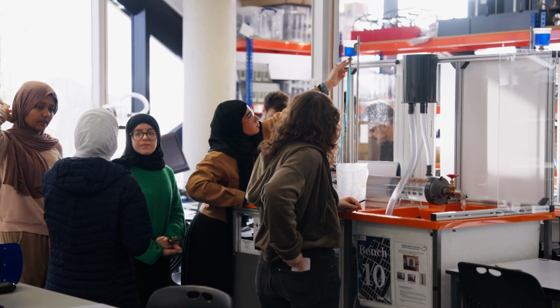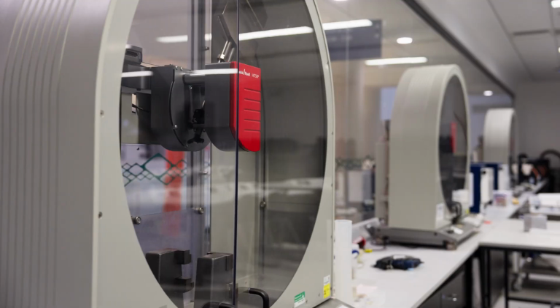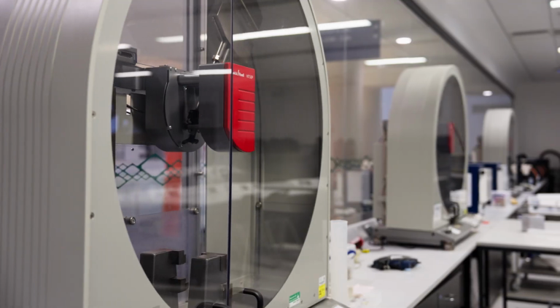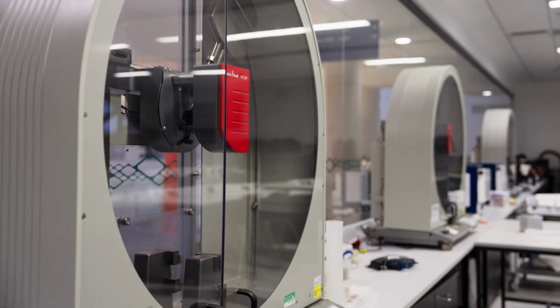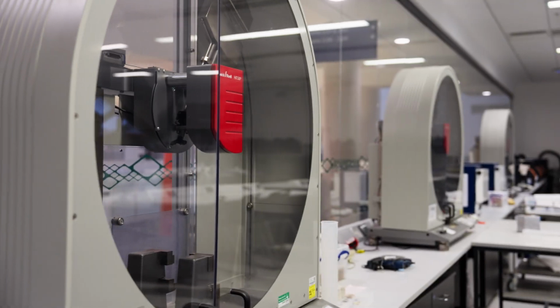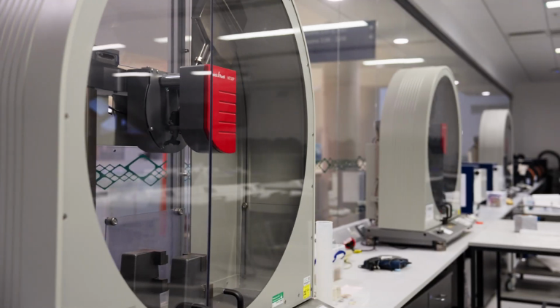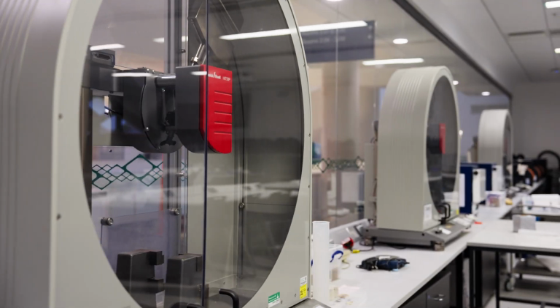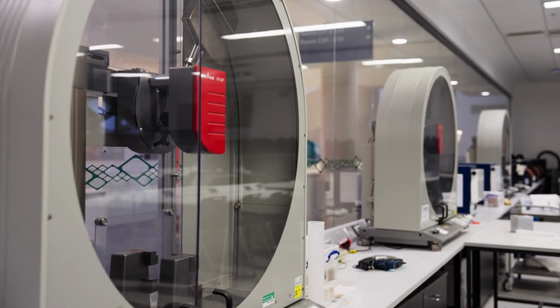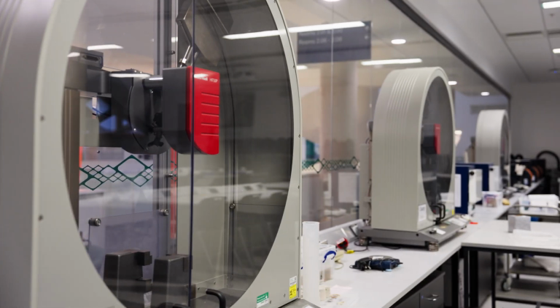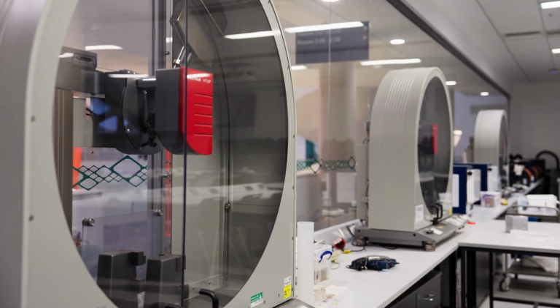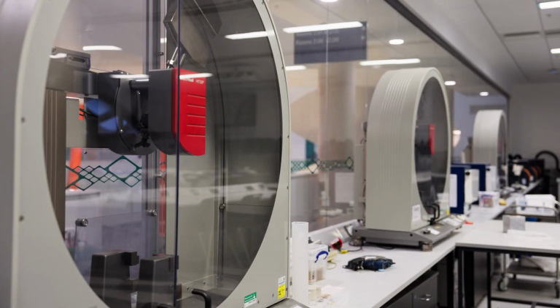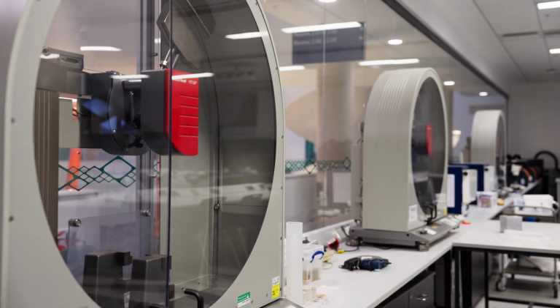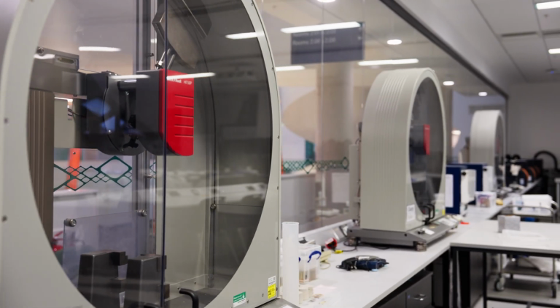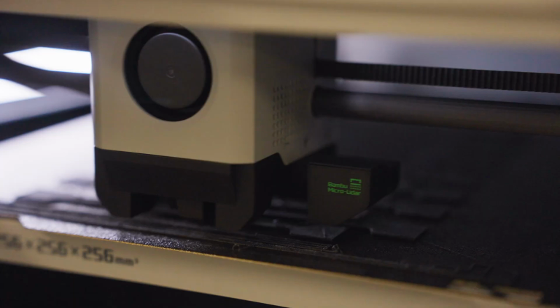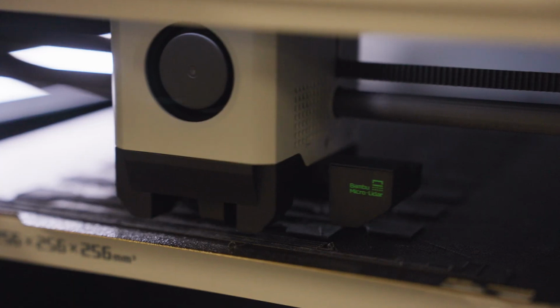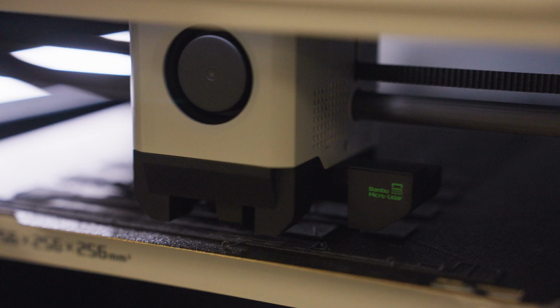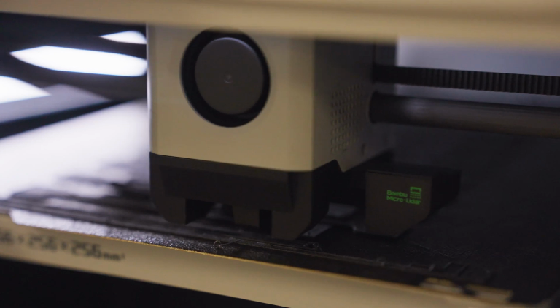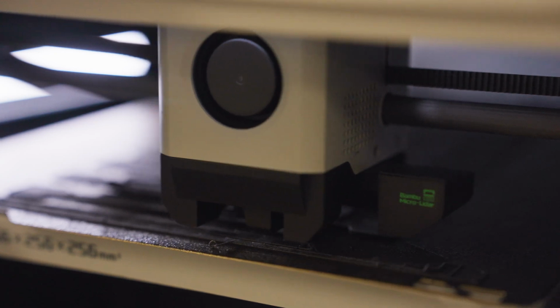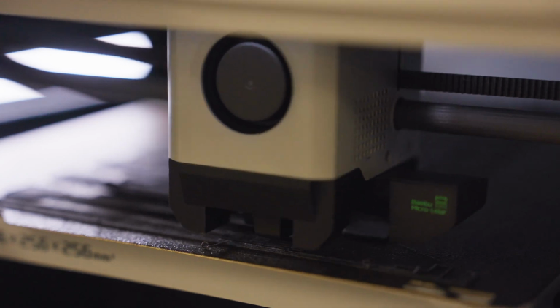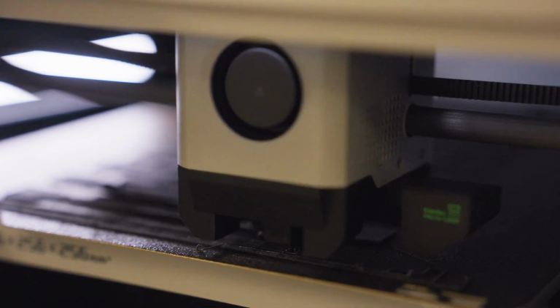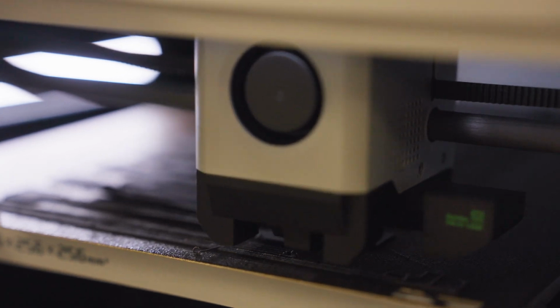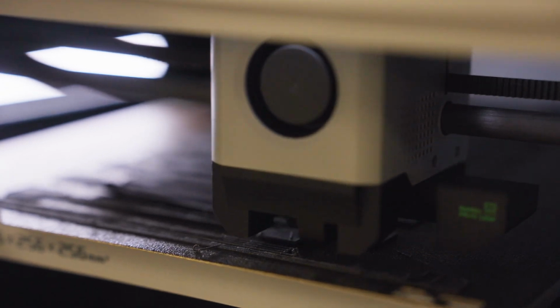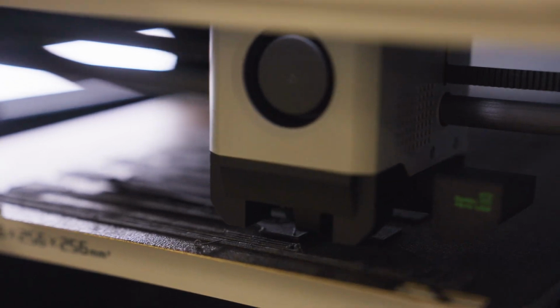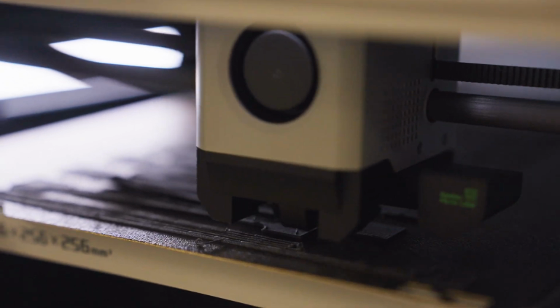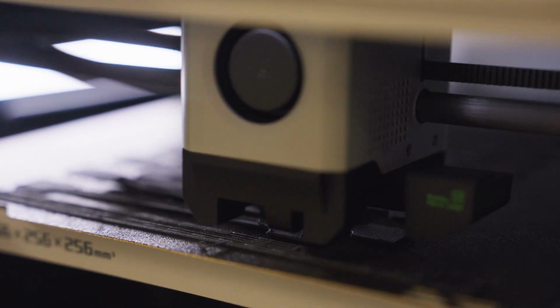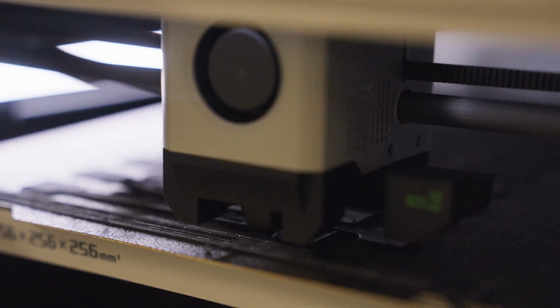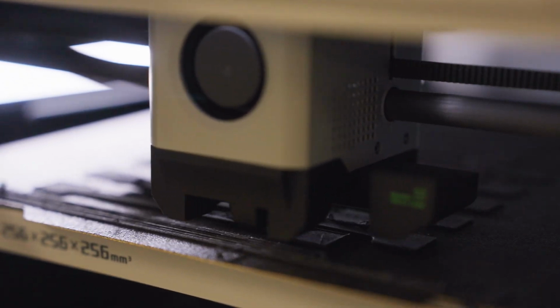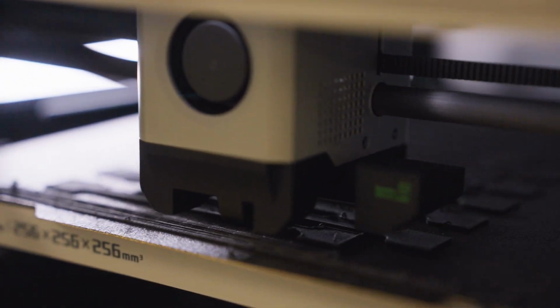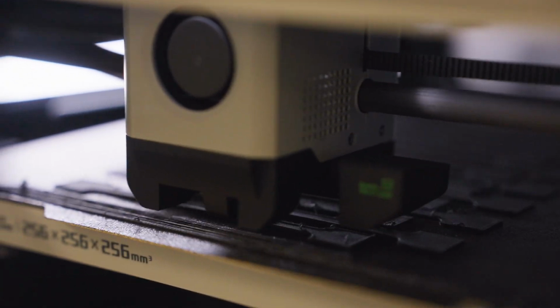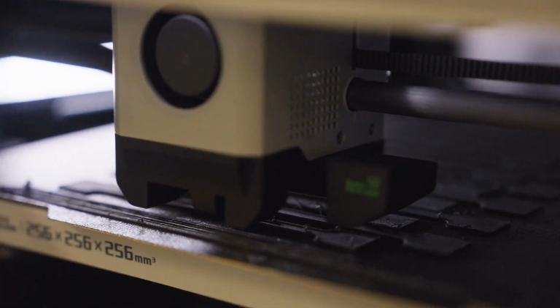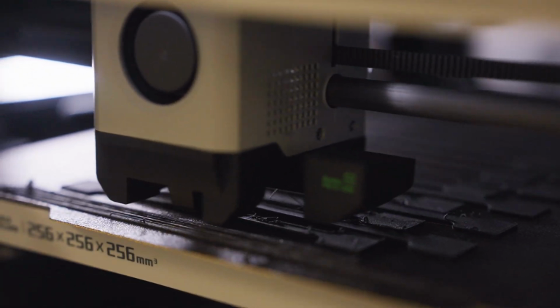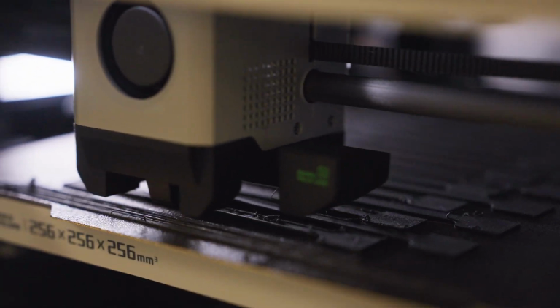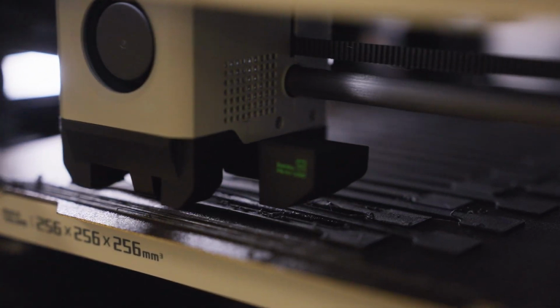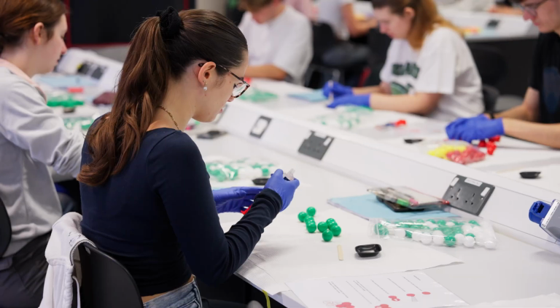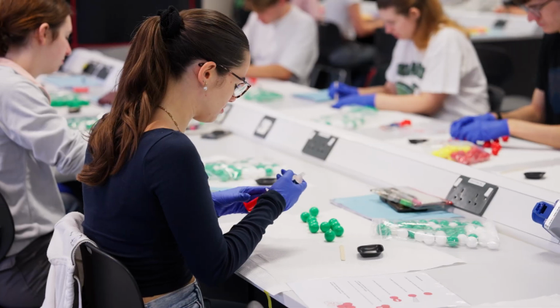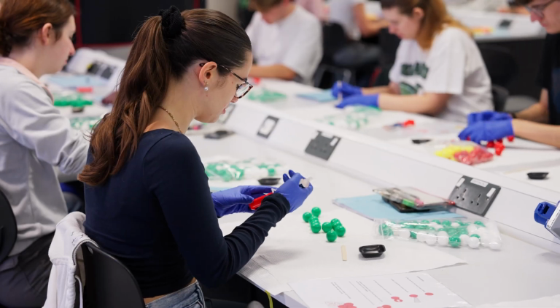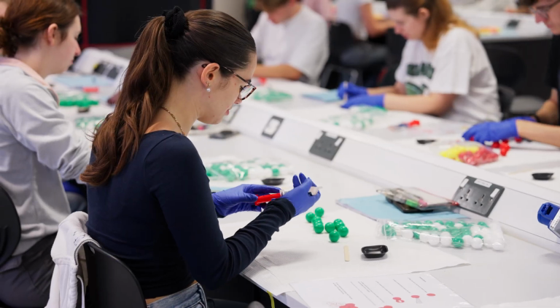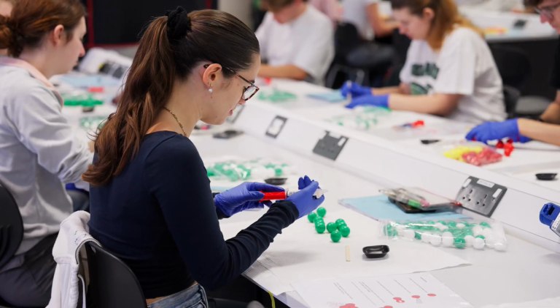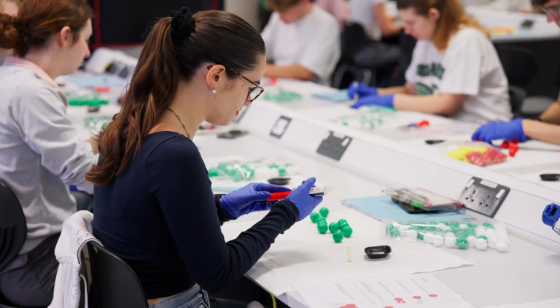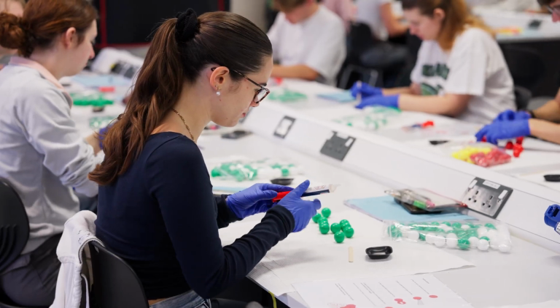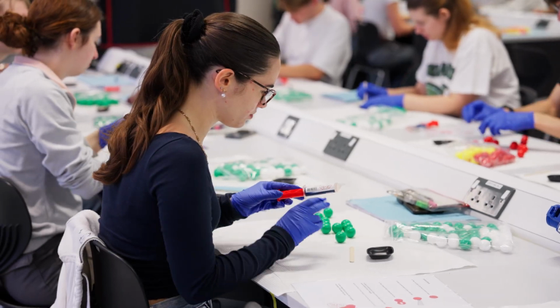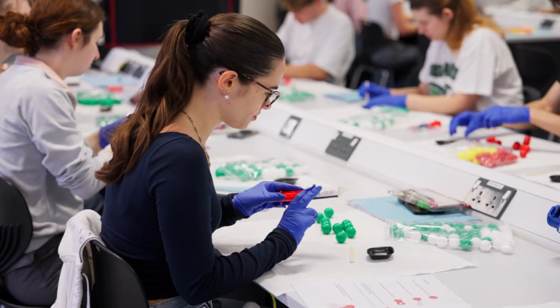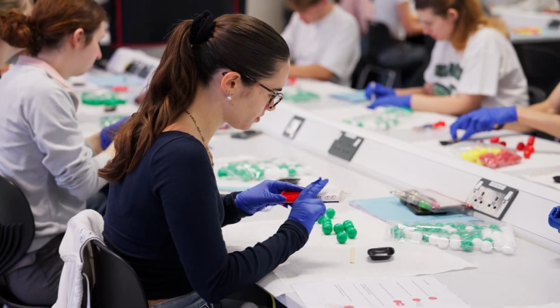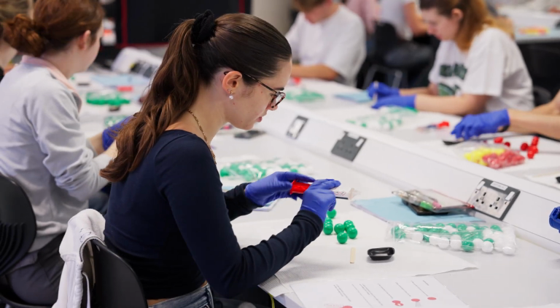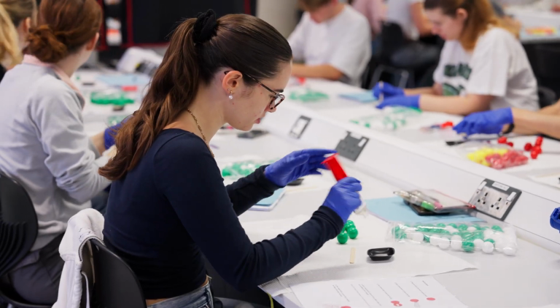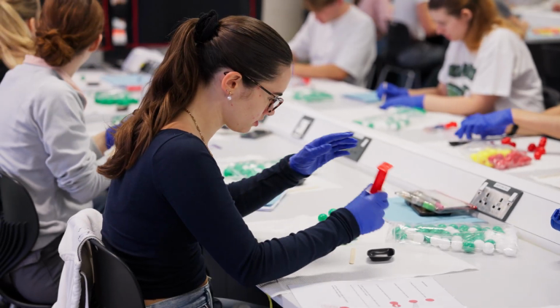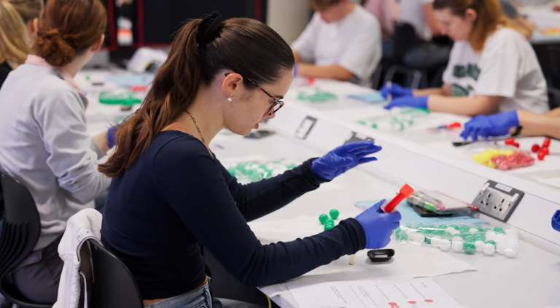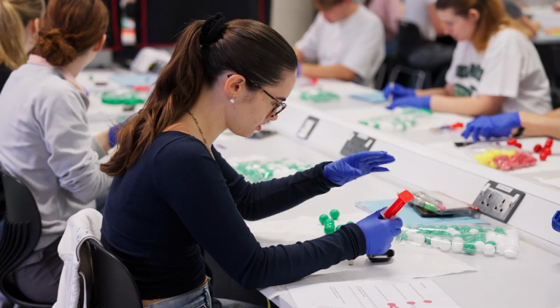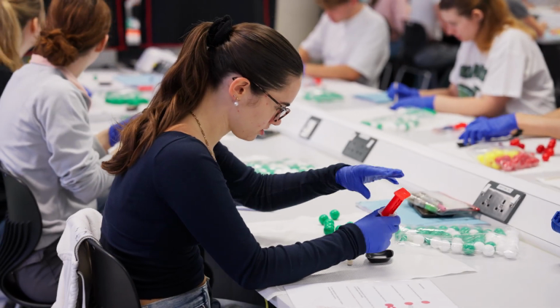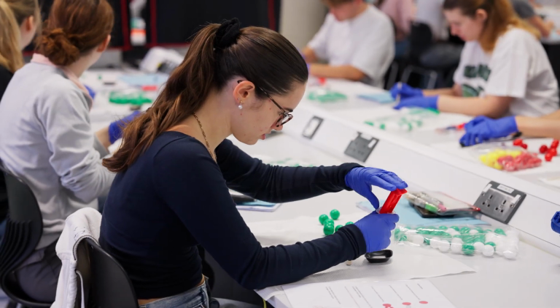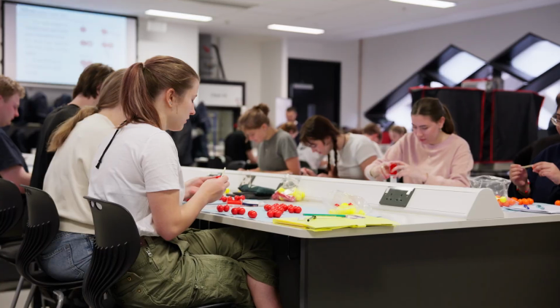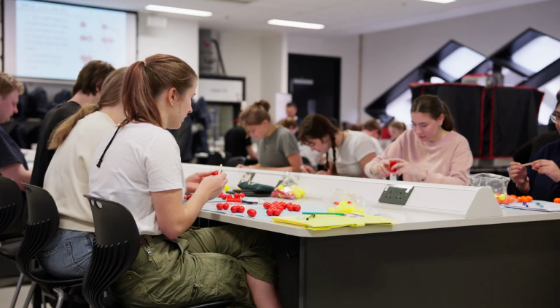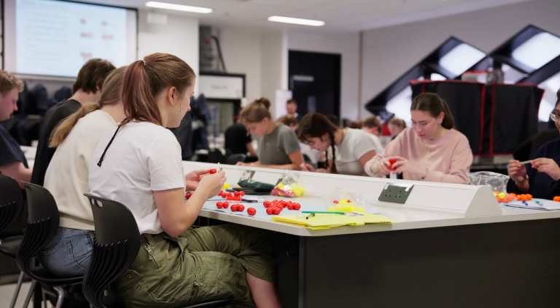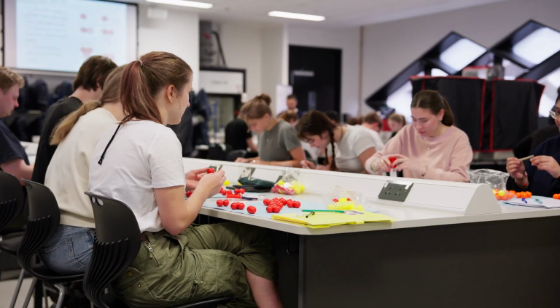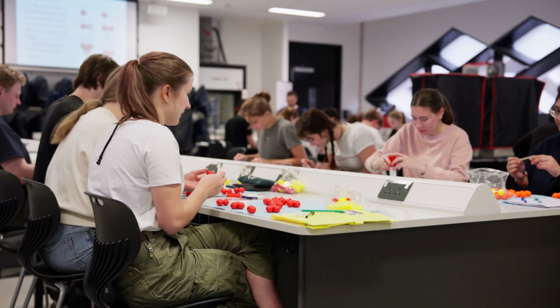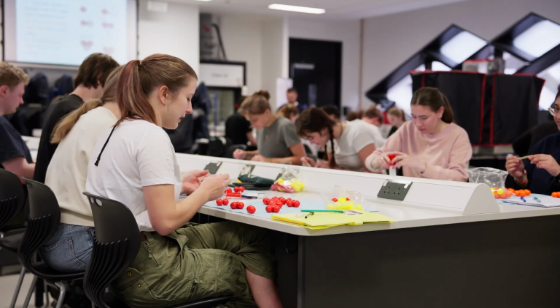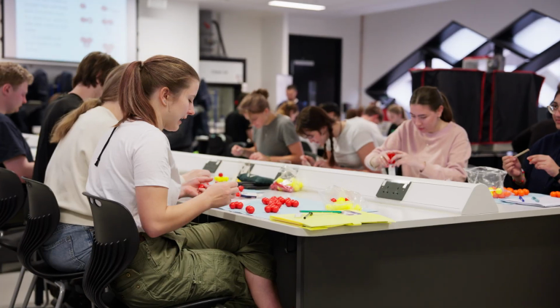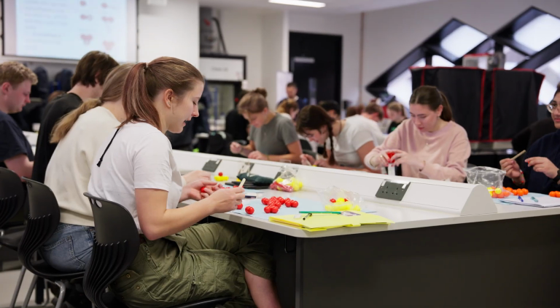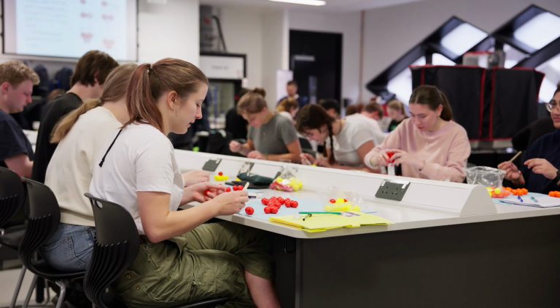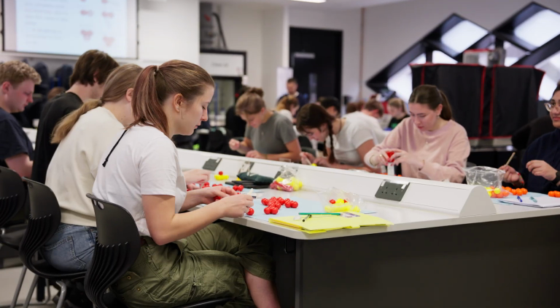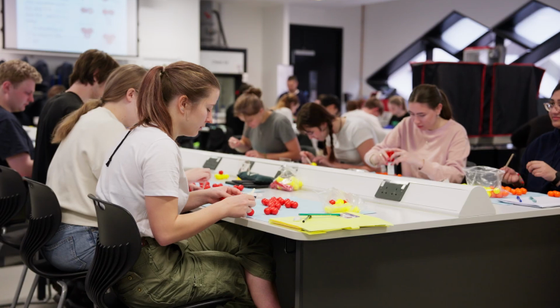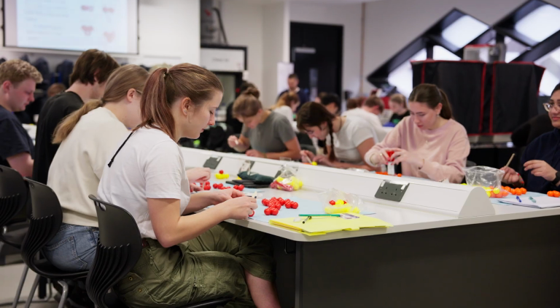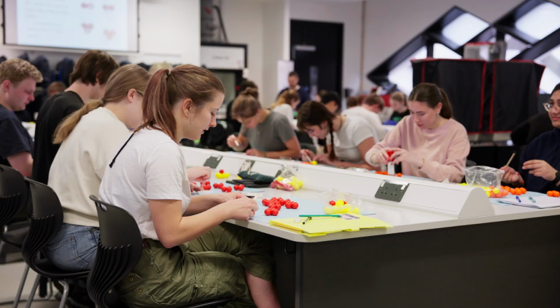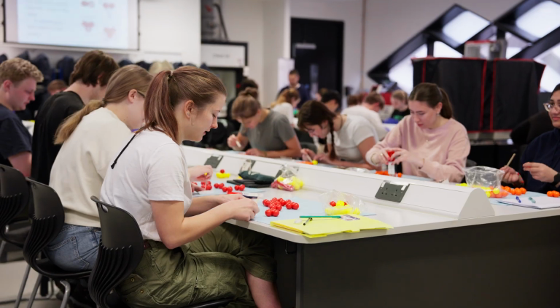At the Materials Lab, there is state-of-the-art equipment to test and analyse materials for developing biomaterials and medical devices.